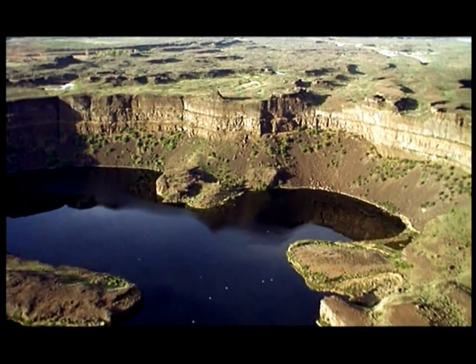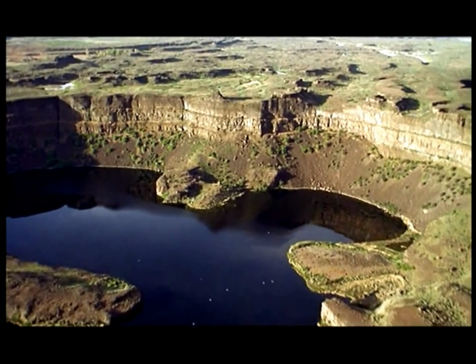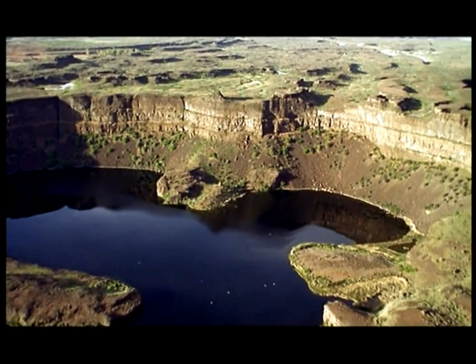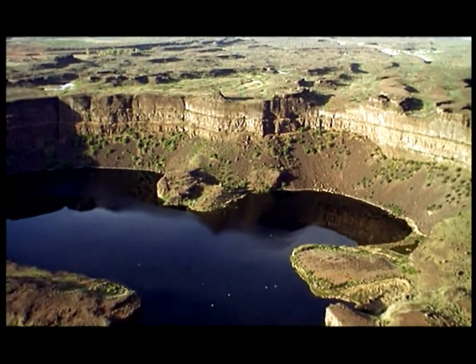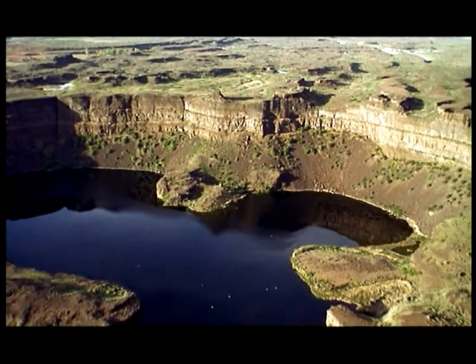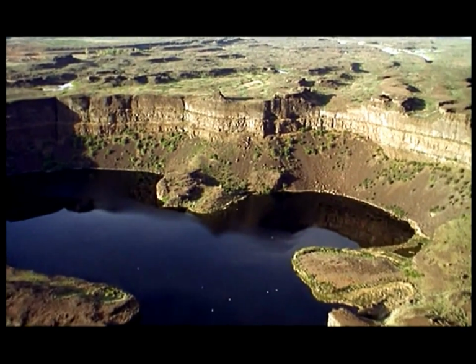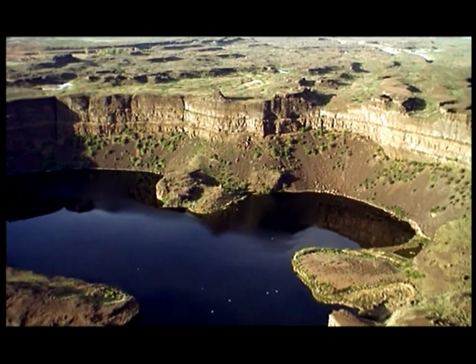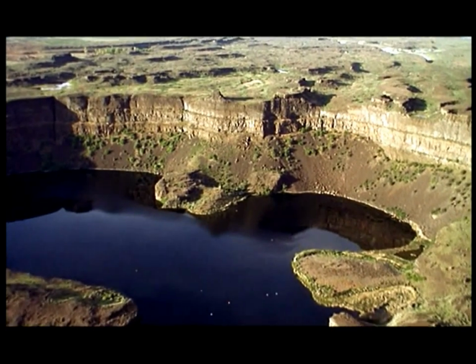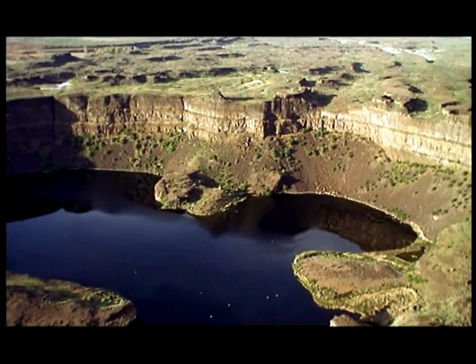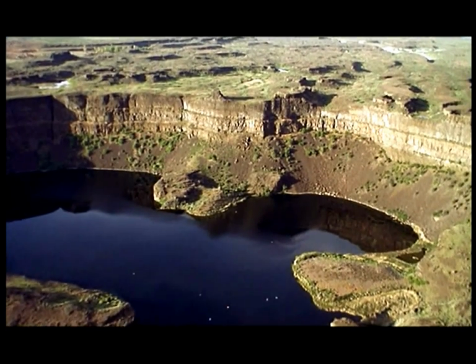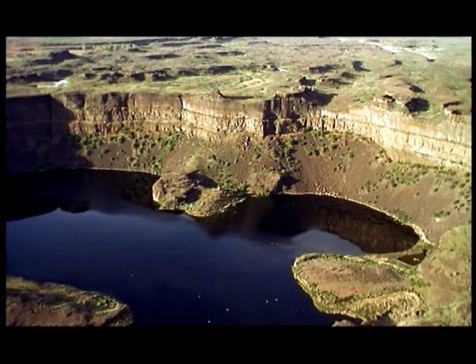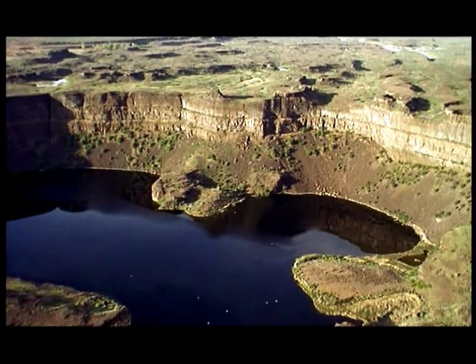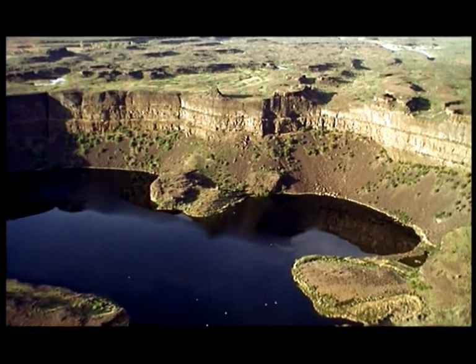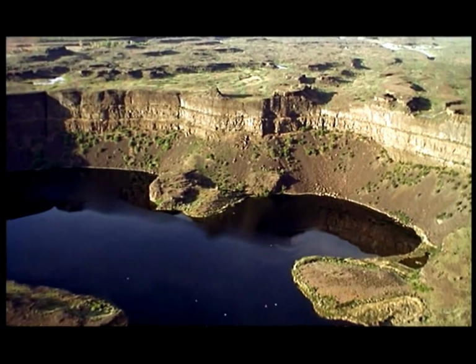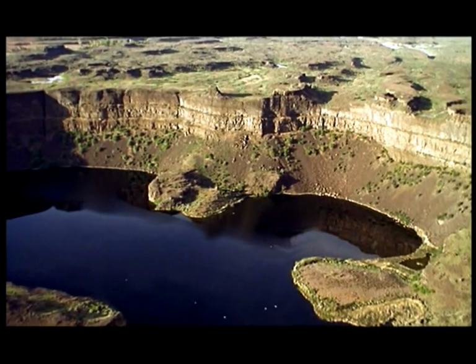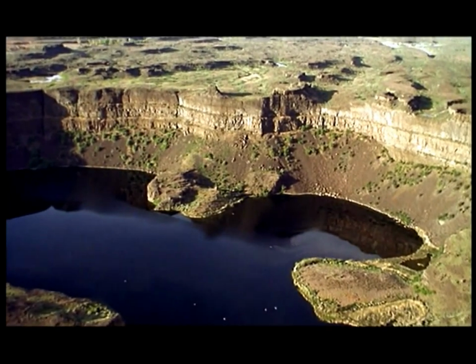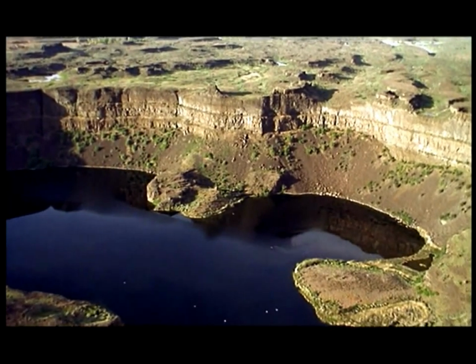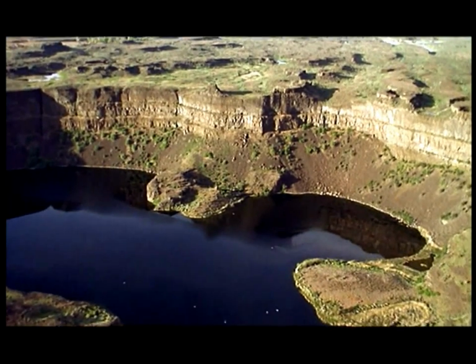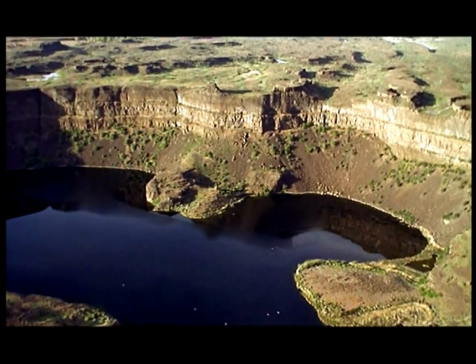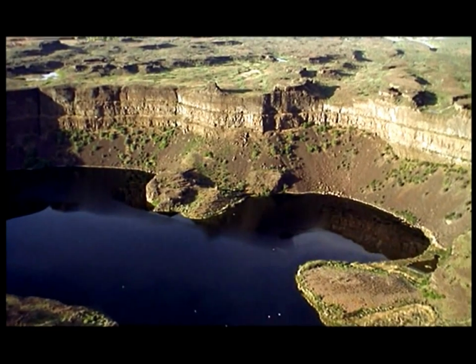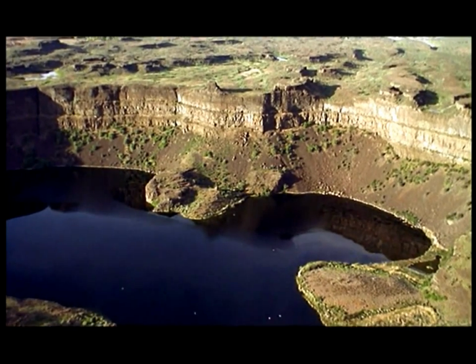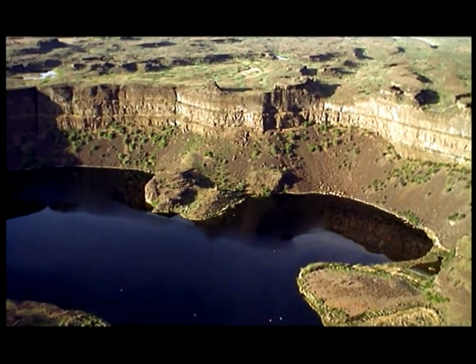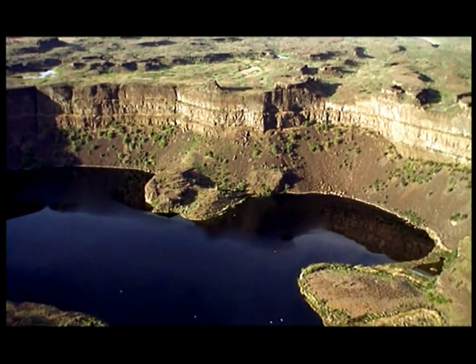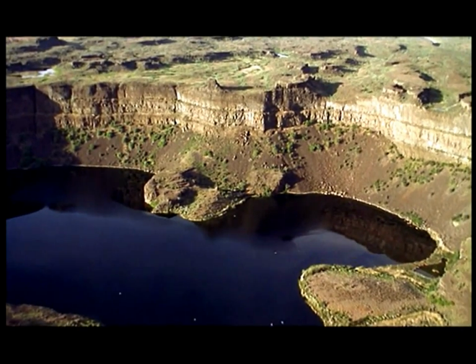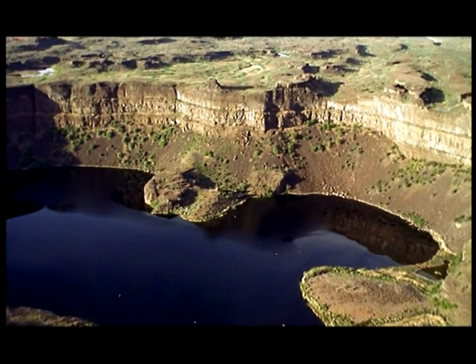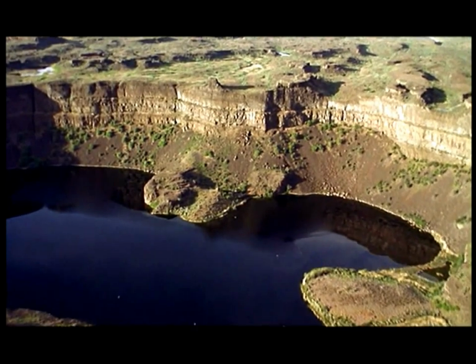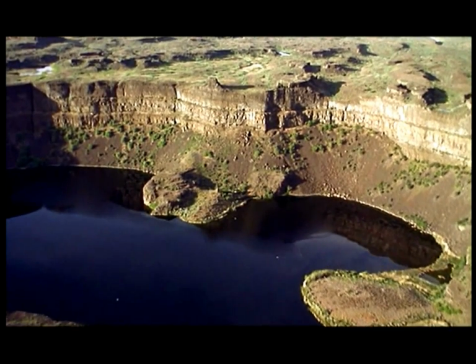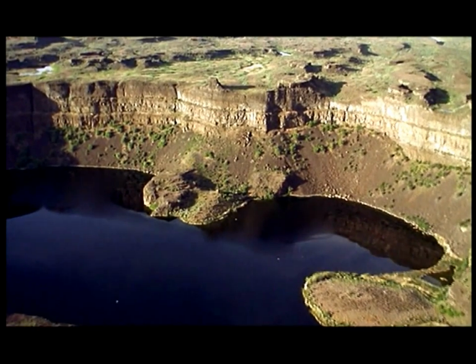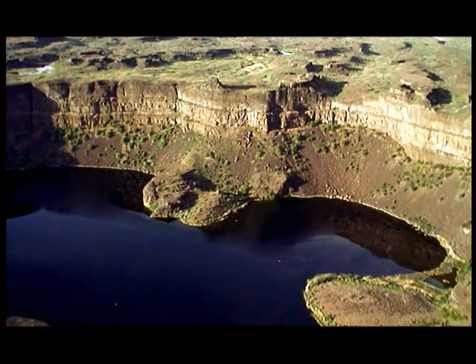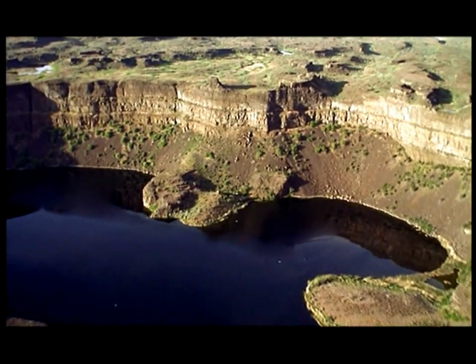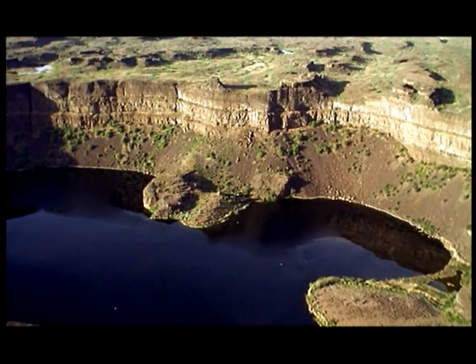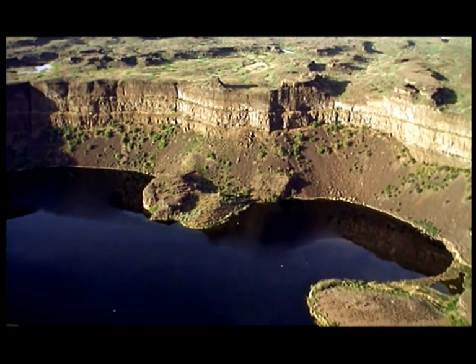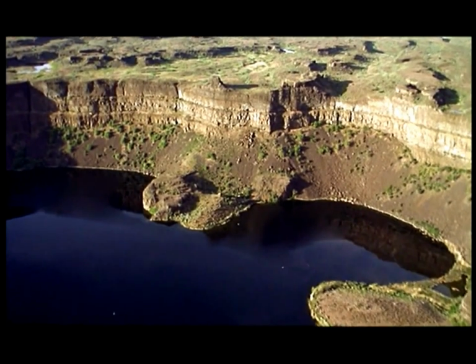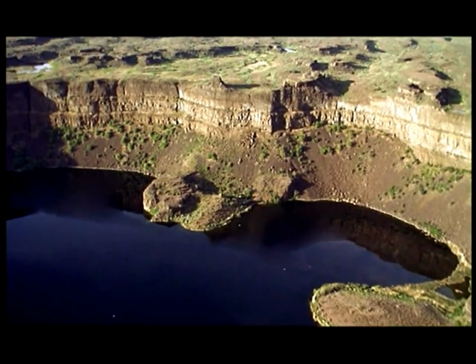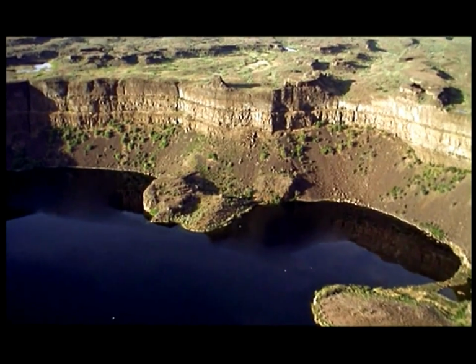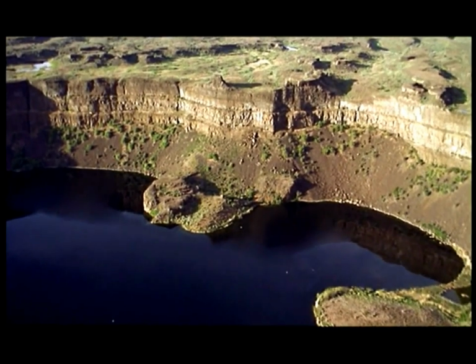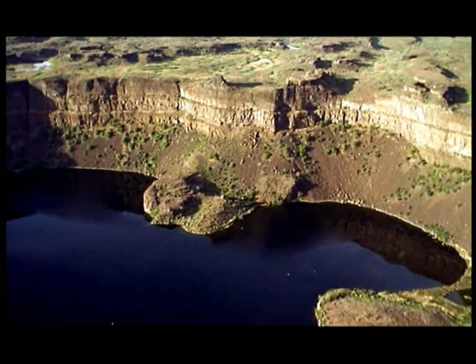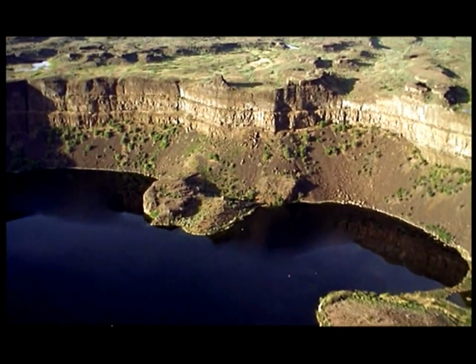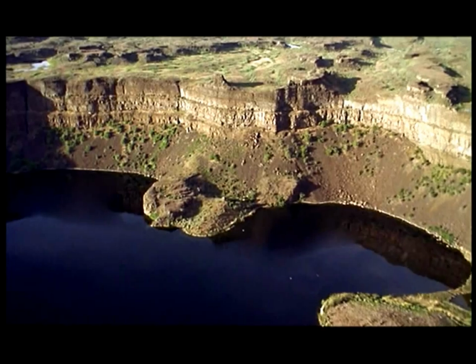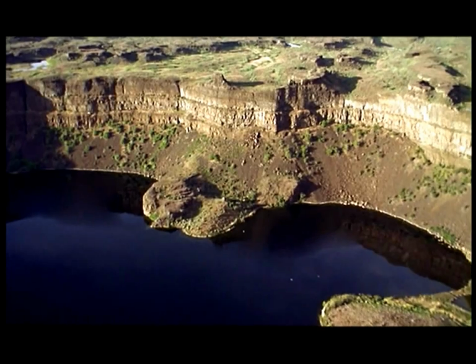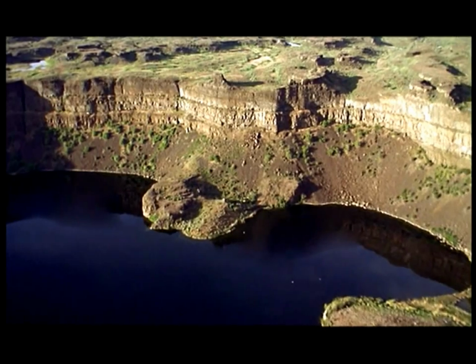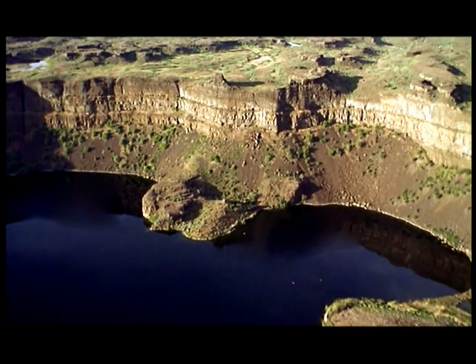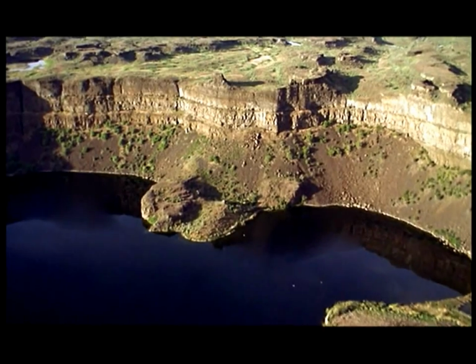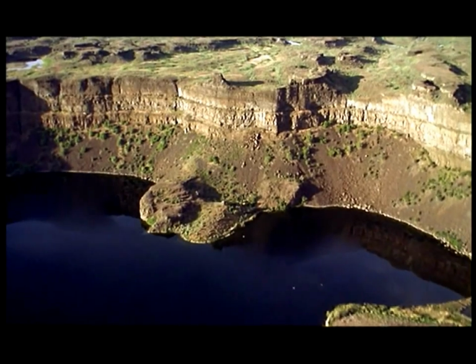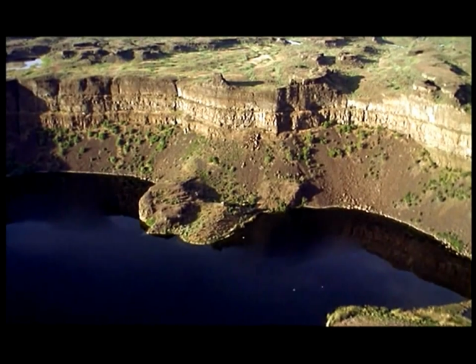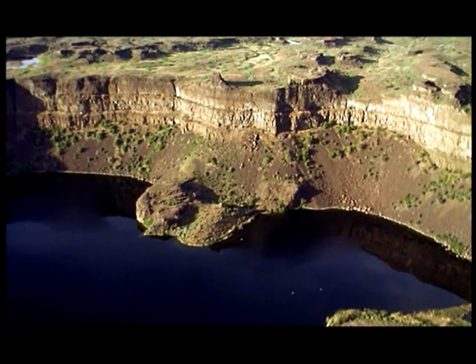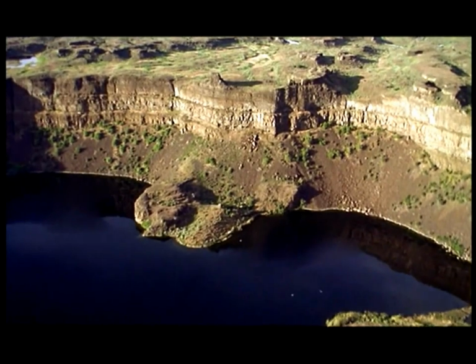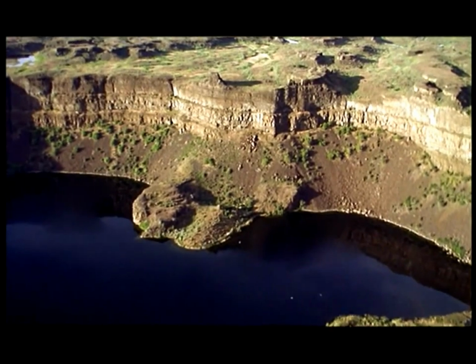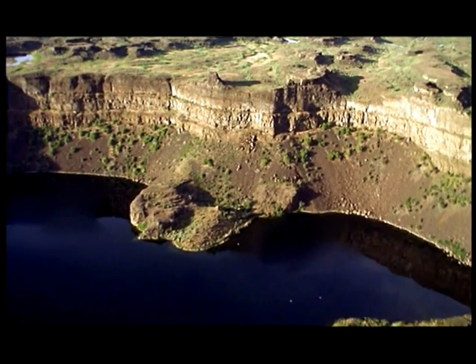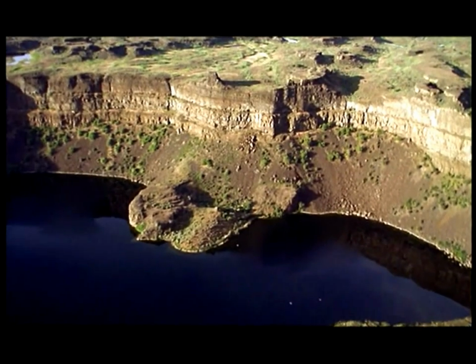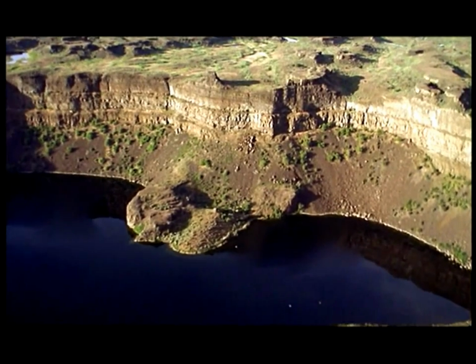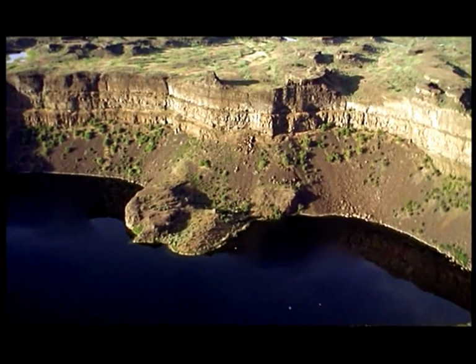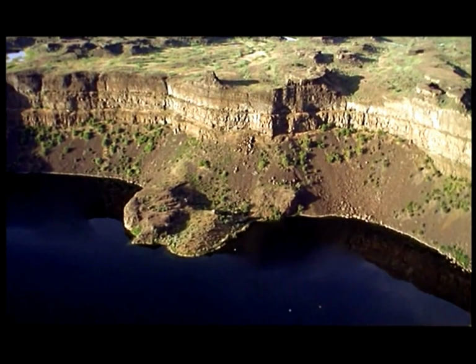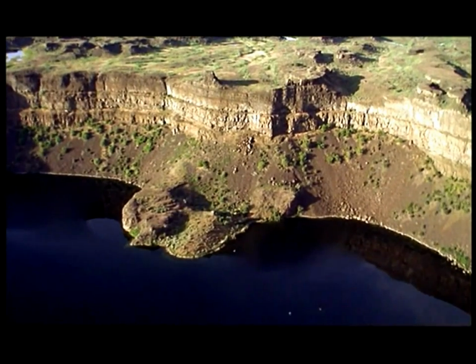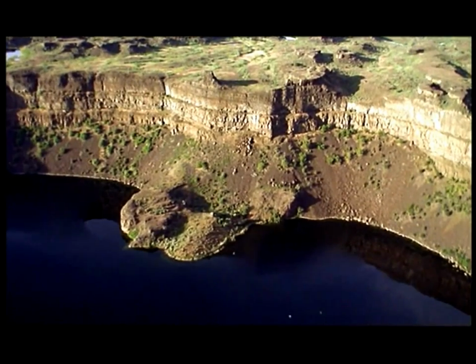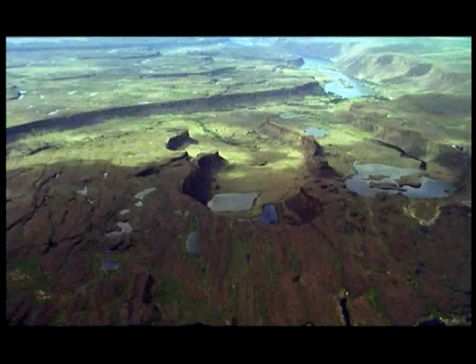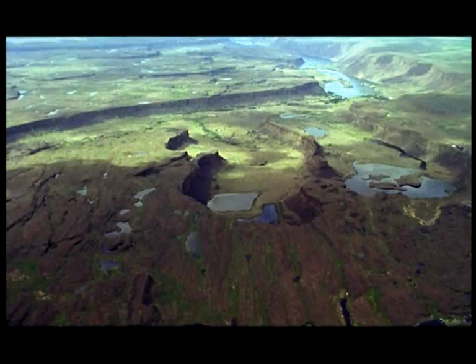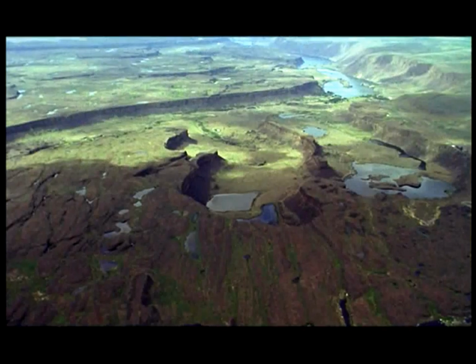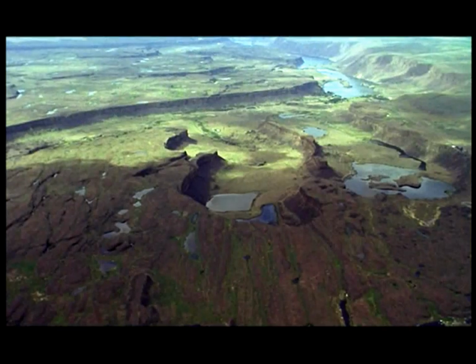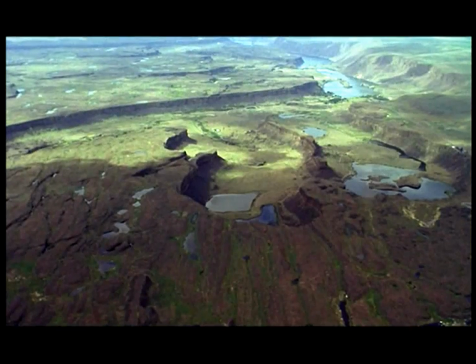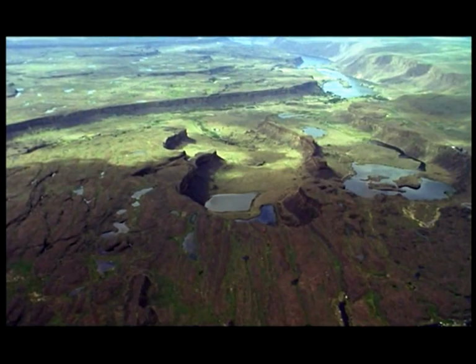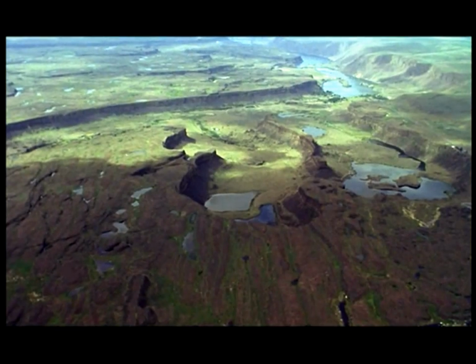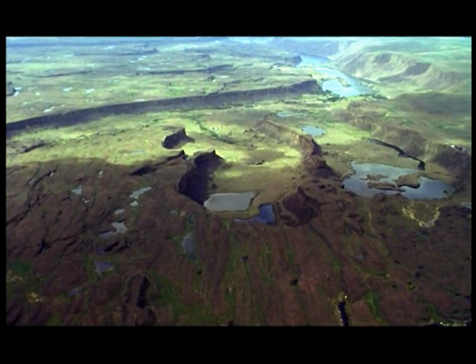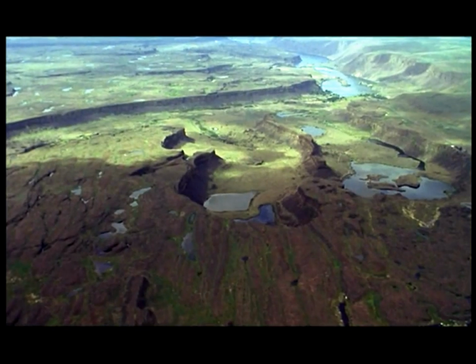It's like the gorge below Niagara Falls. But this — Dry Falls — is fully two Niagara's high and three wide.